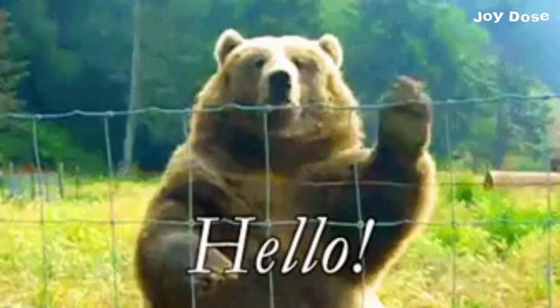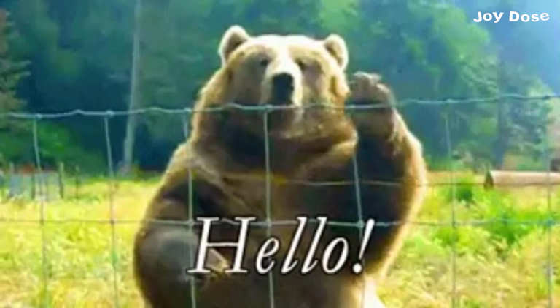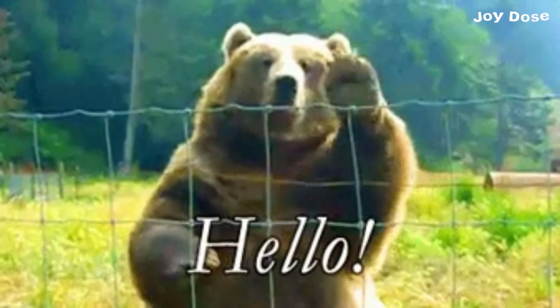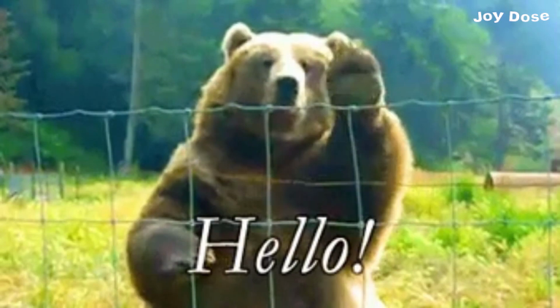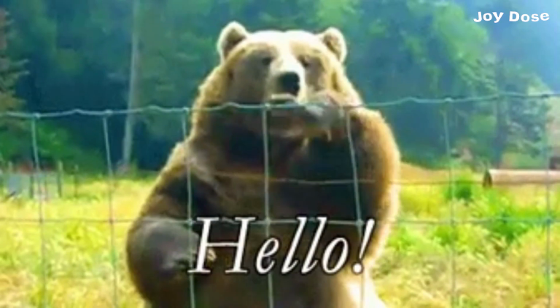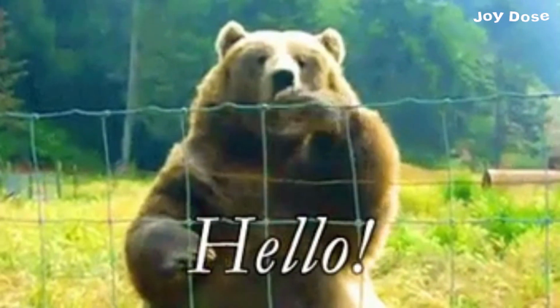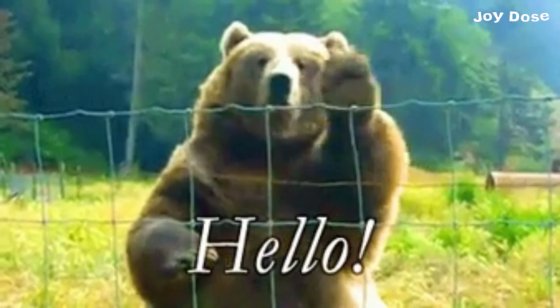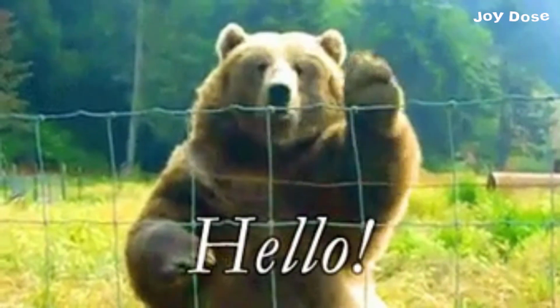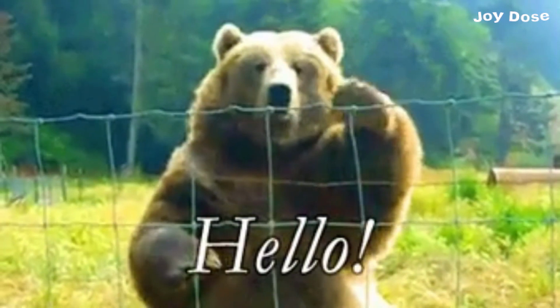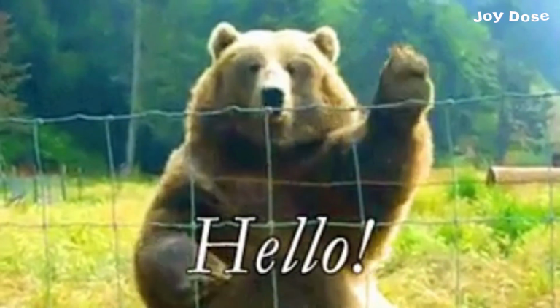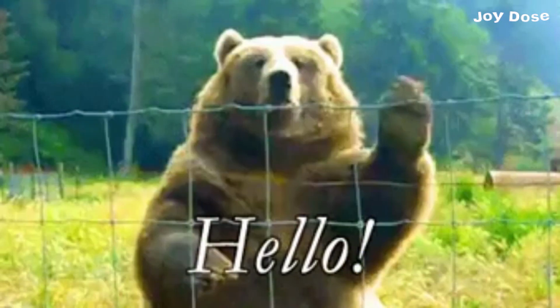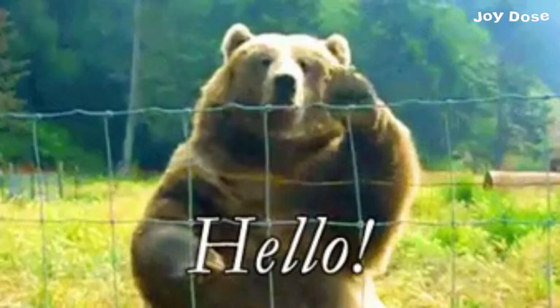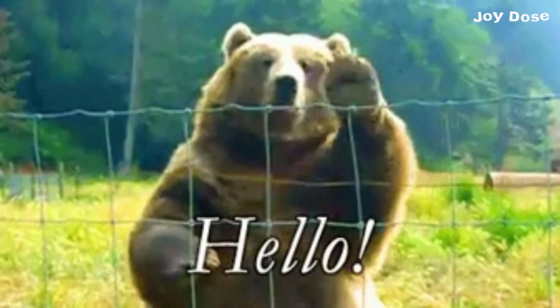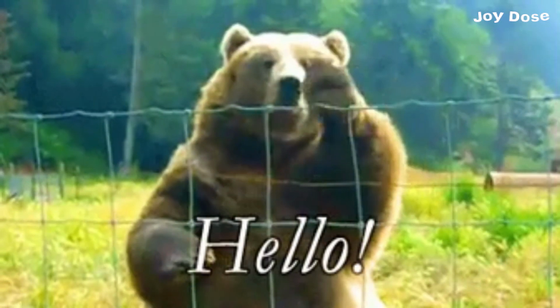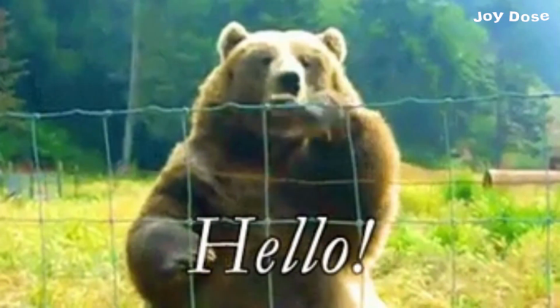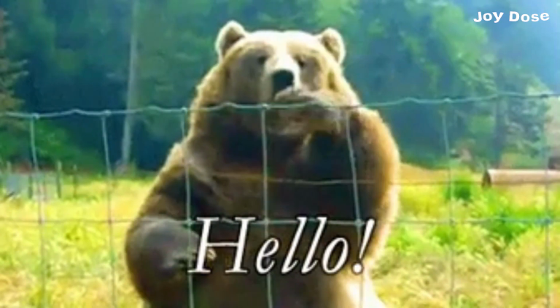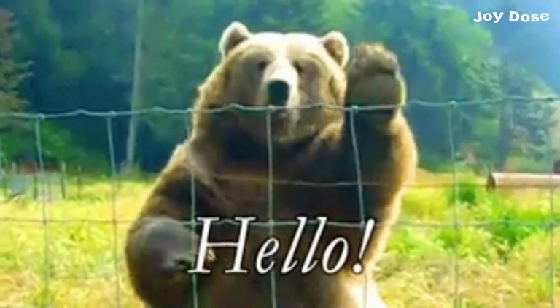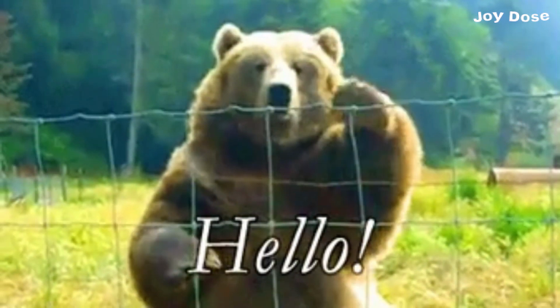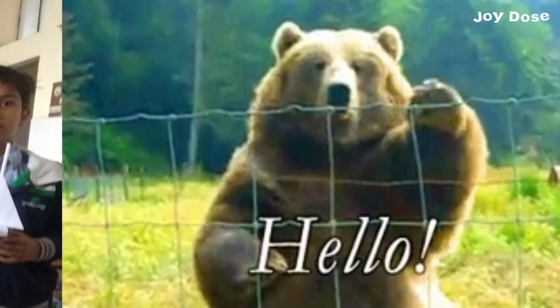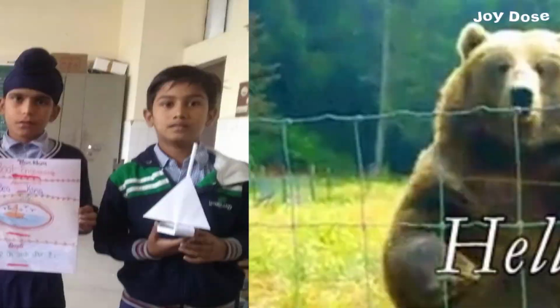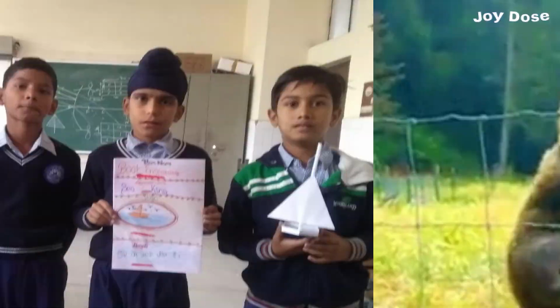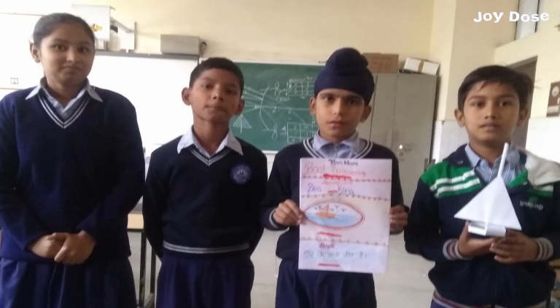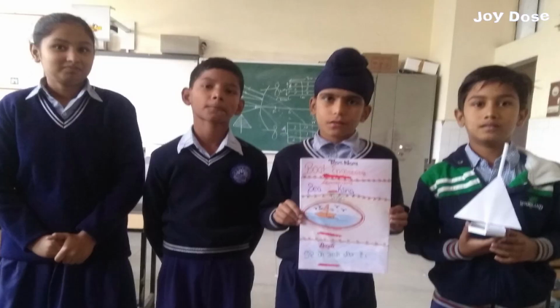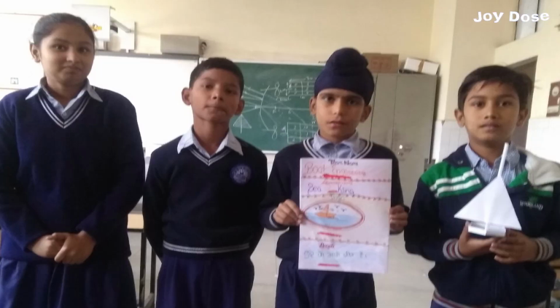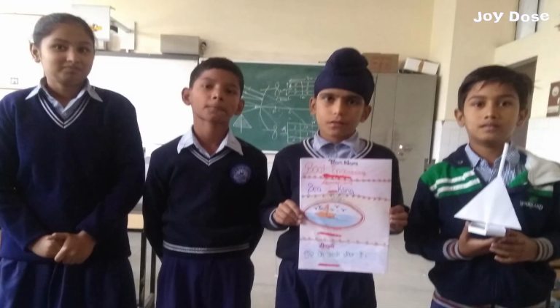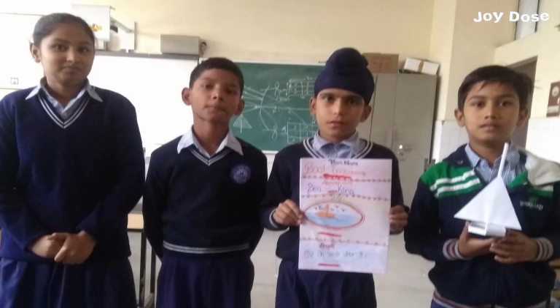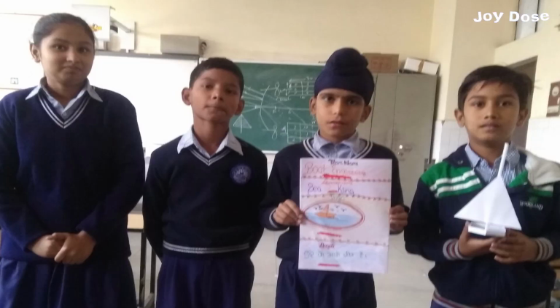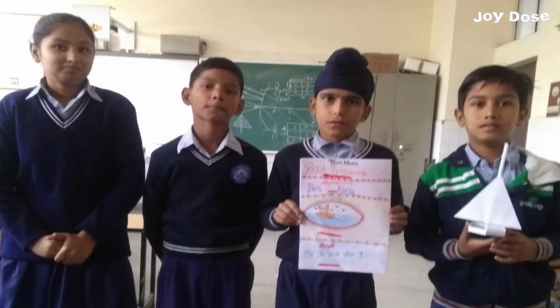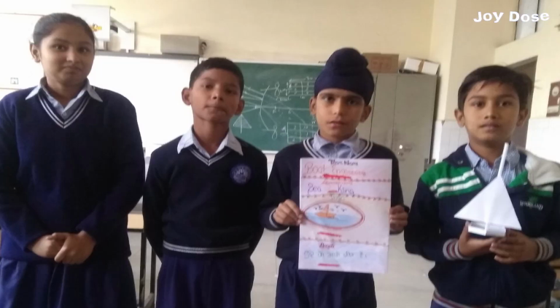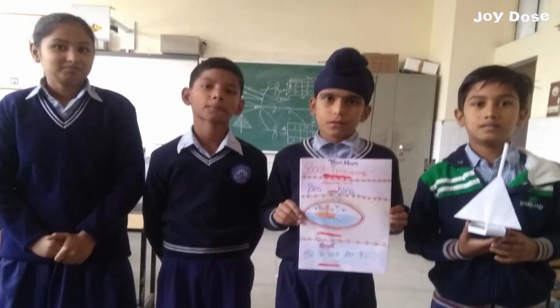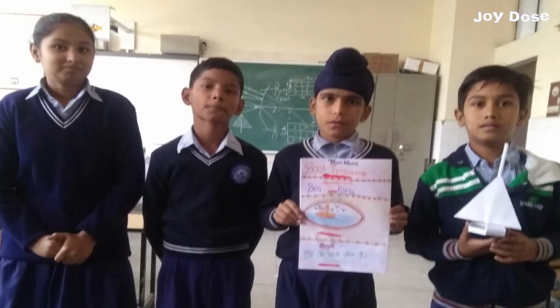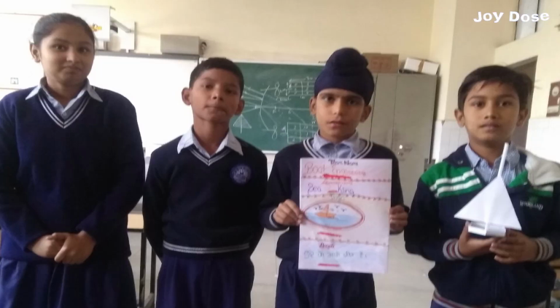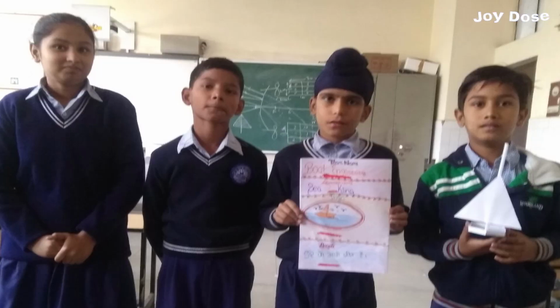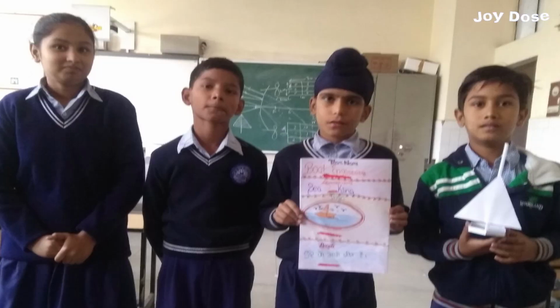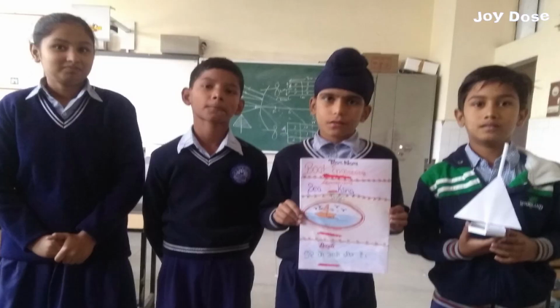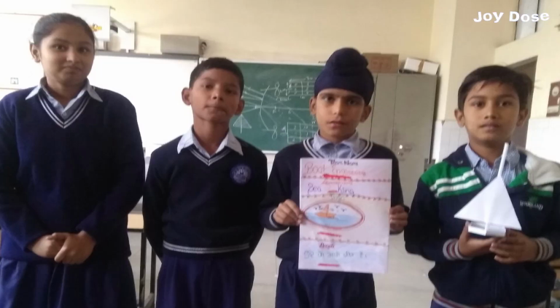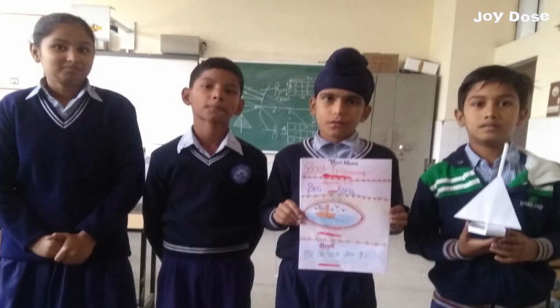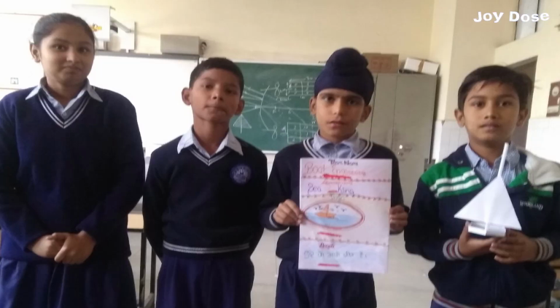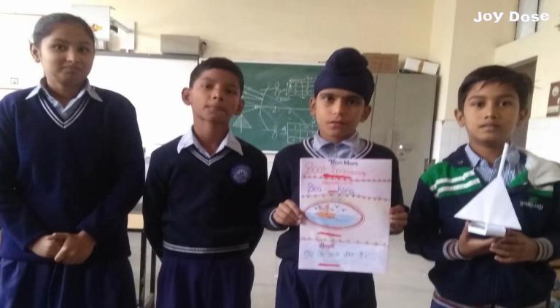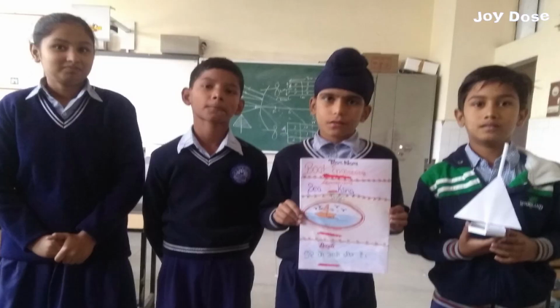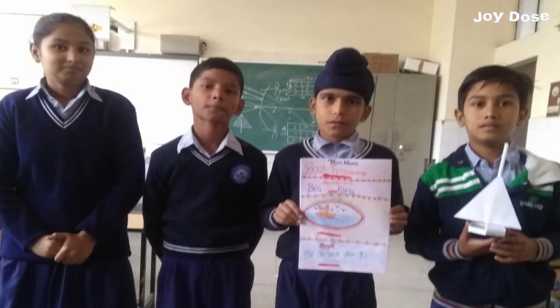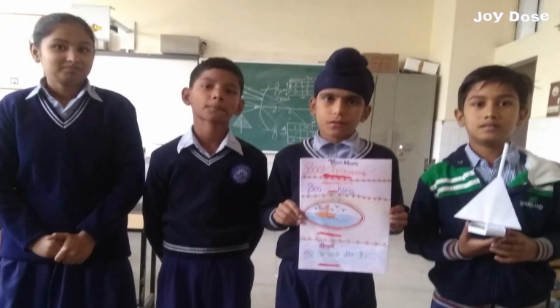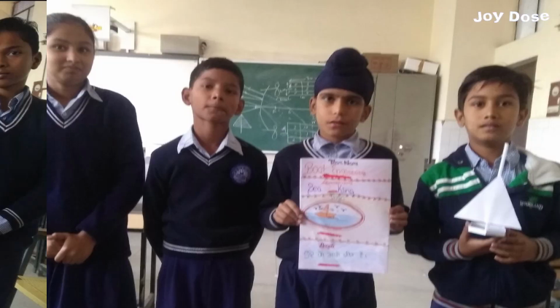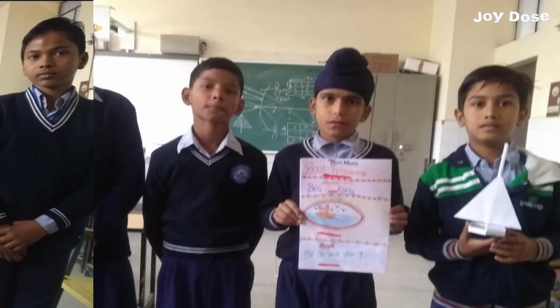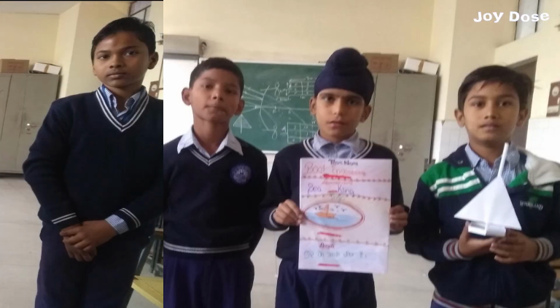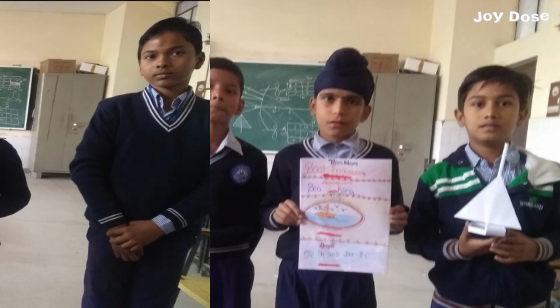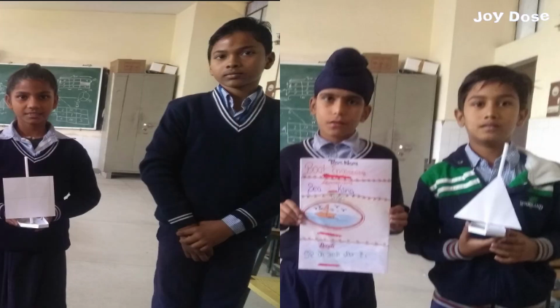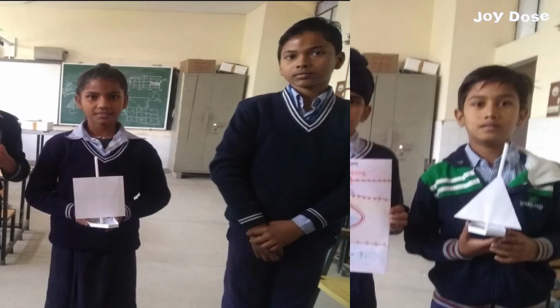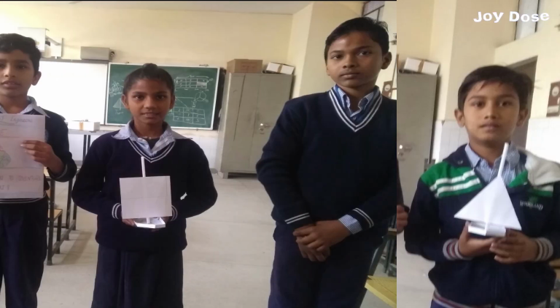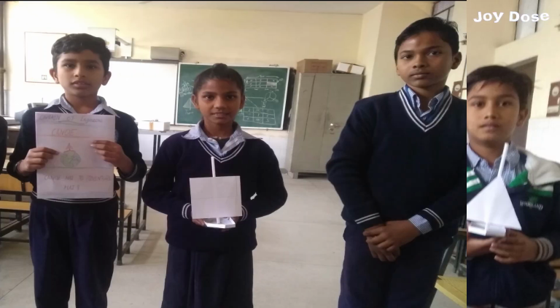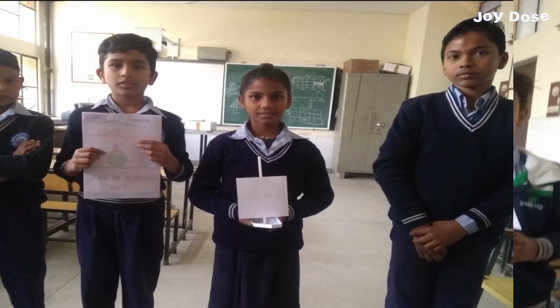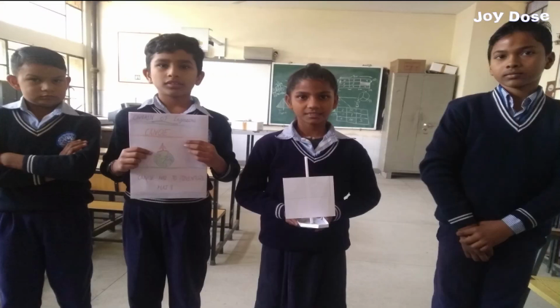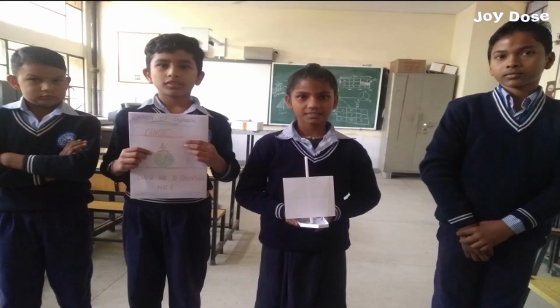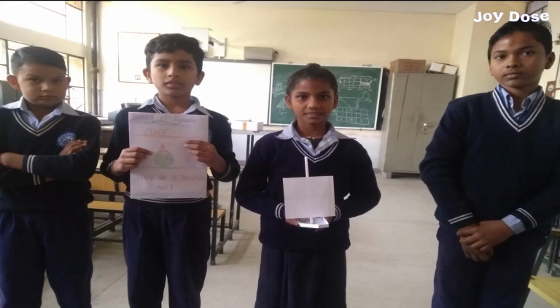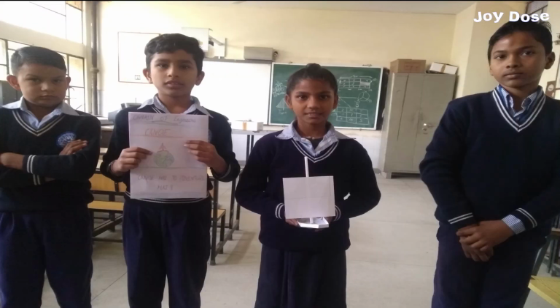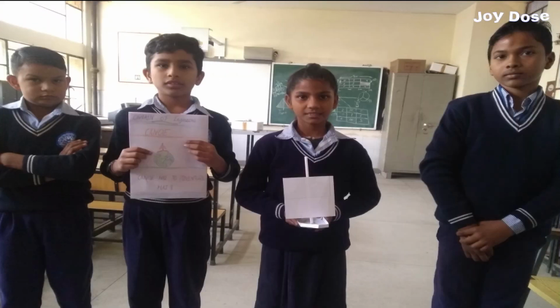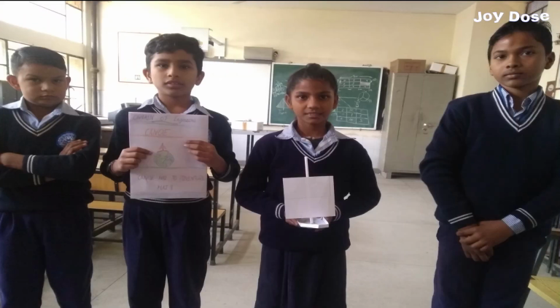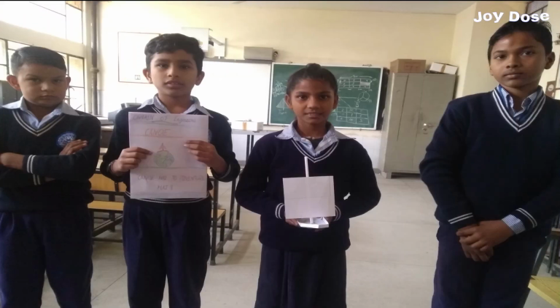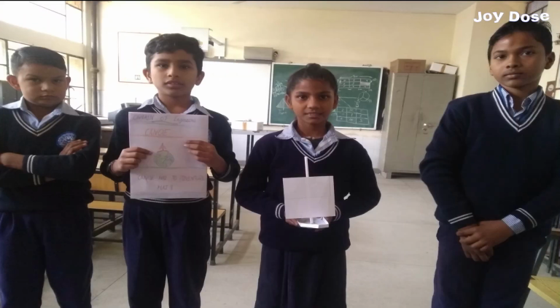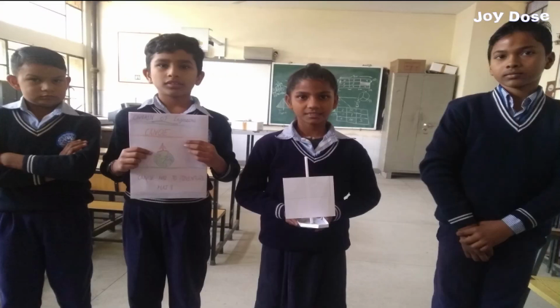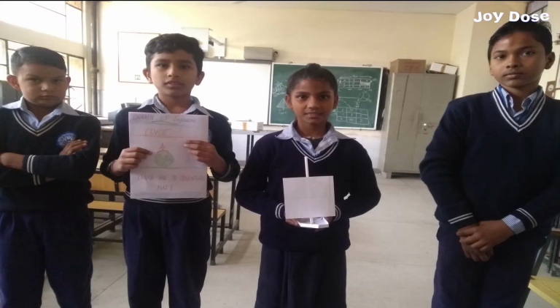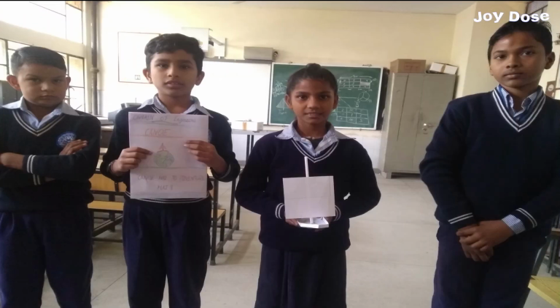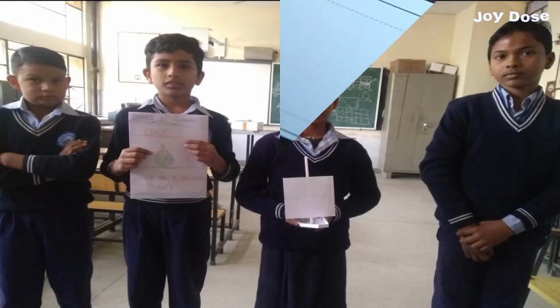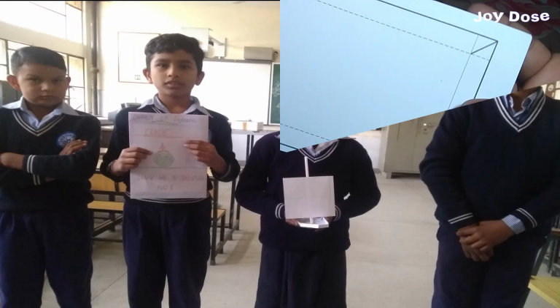Hello friends, how are you all? In this video we are going to make a skimmer boat which runs with the air of a fan.